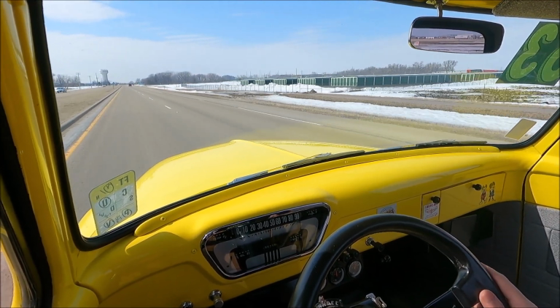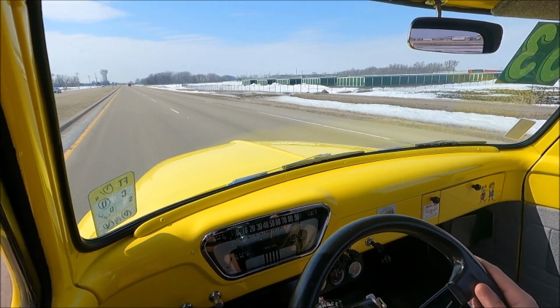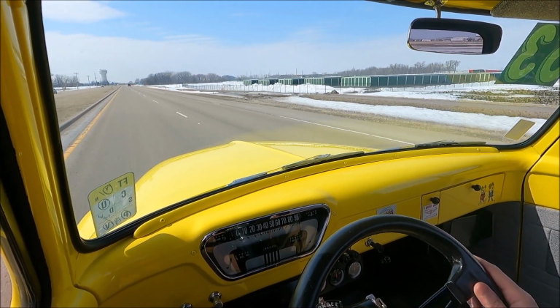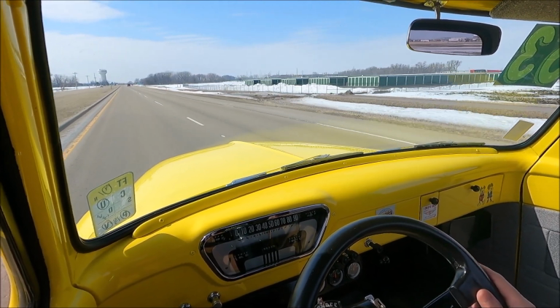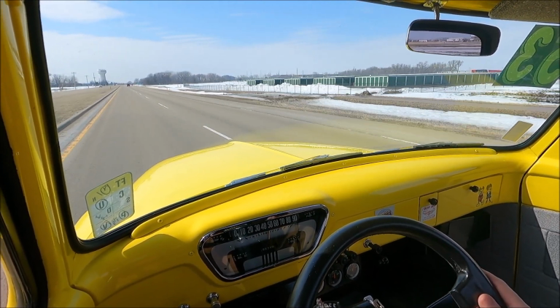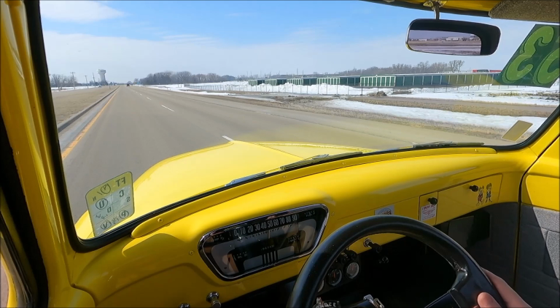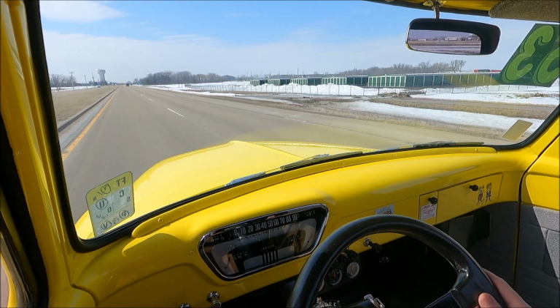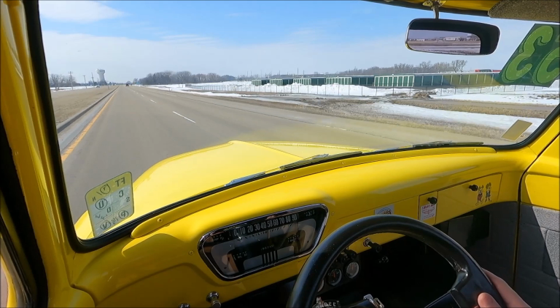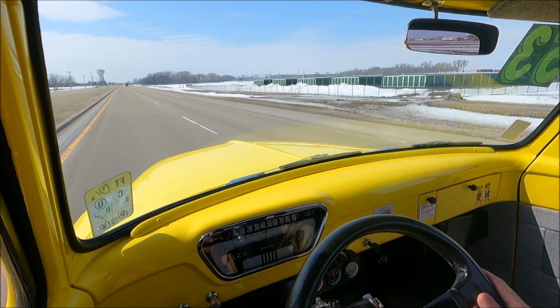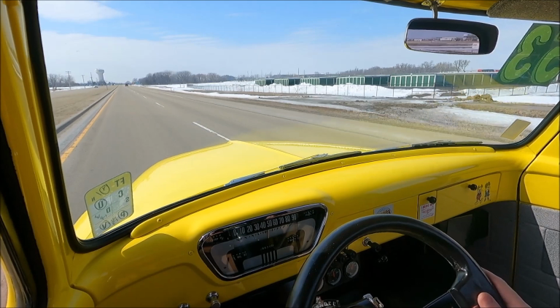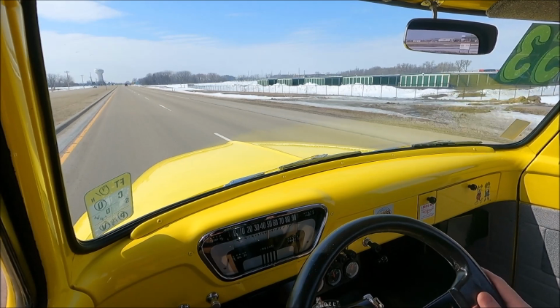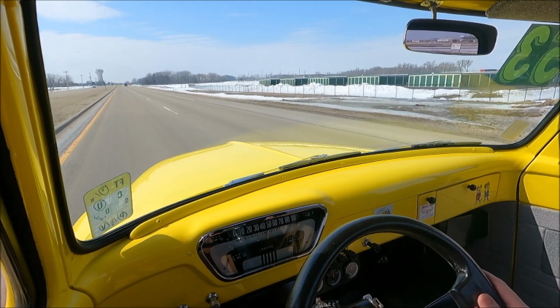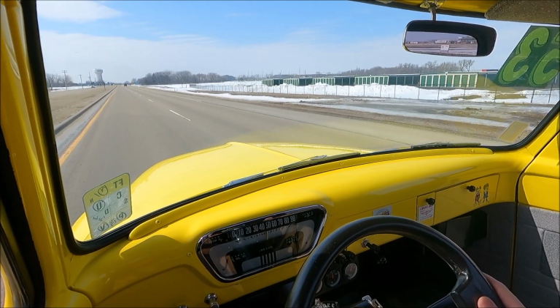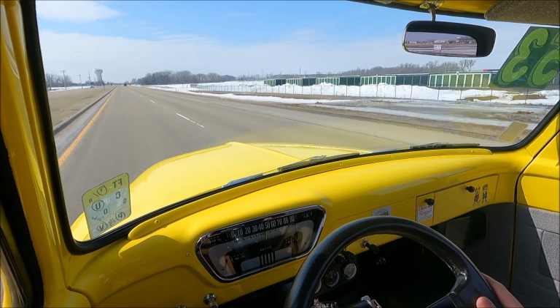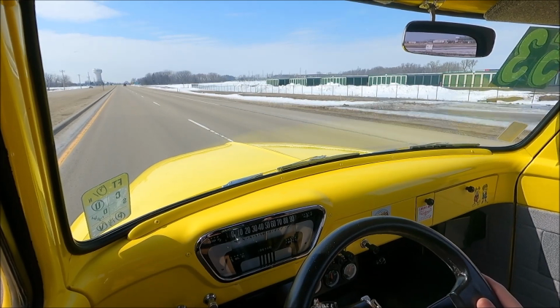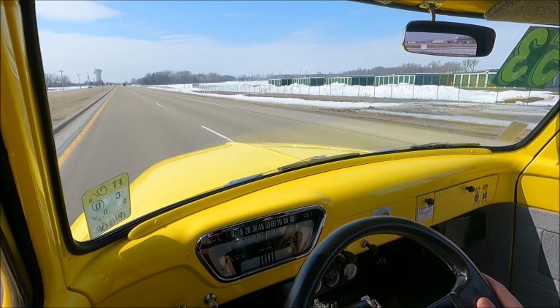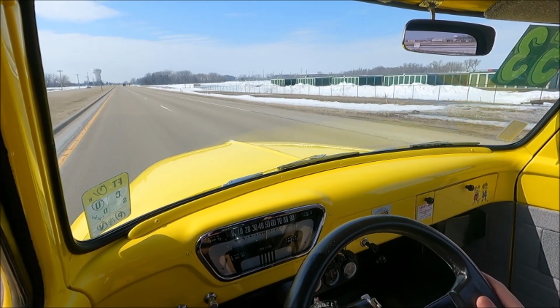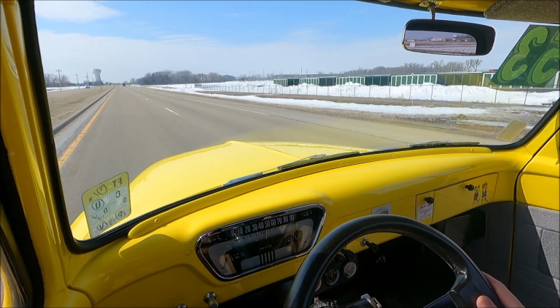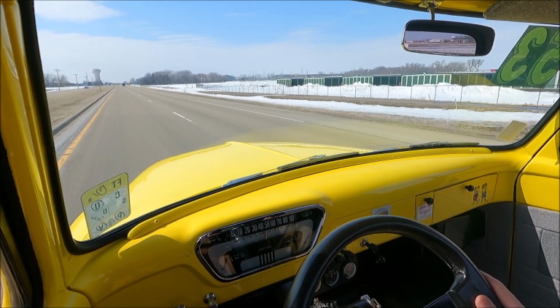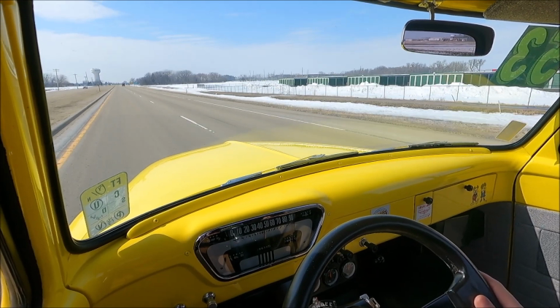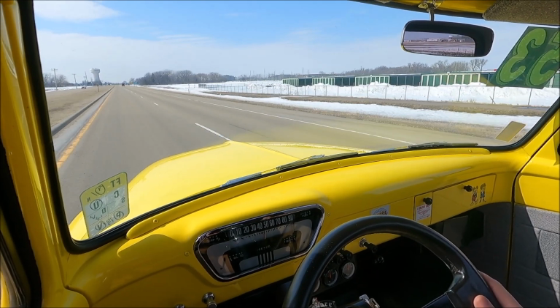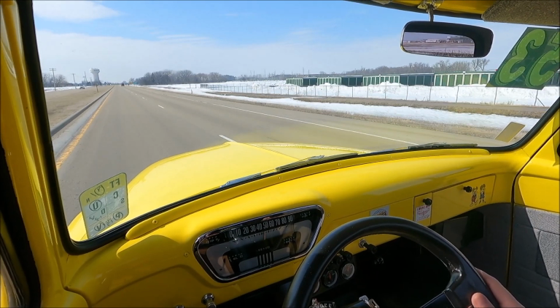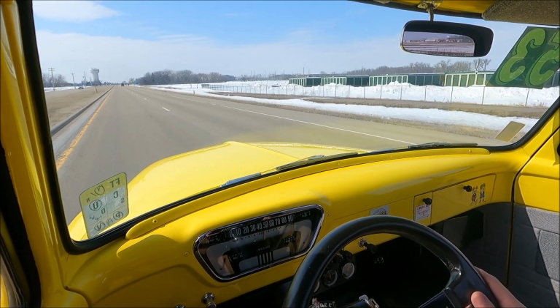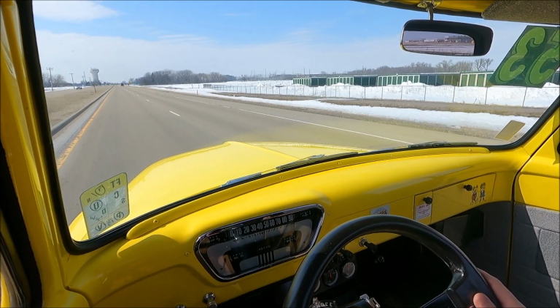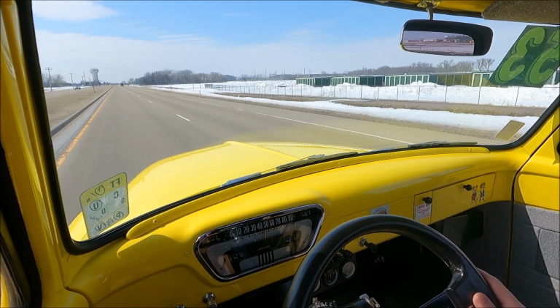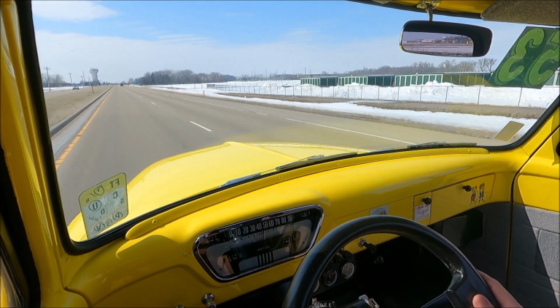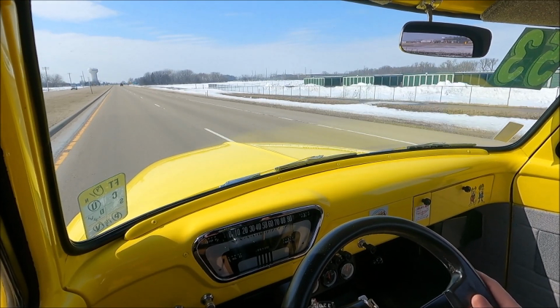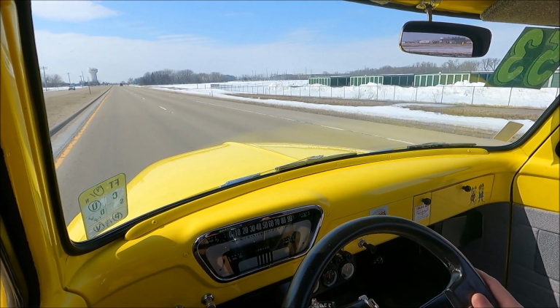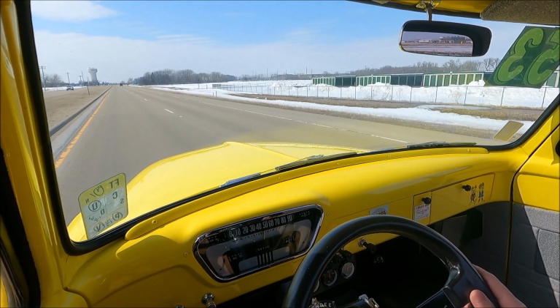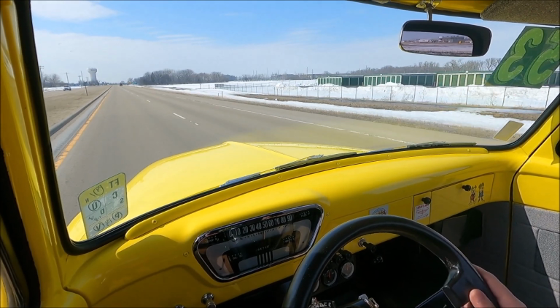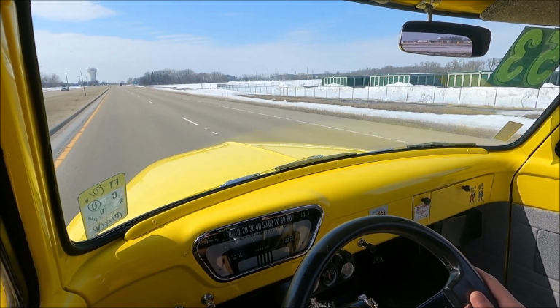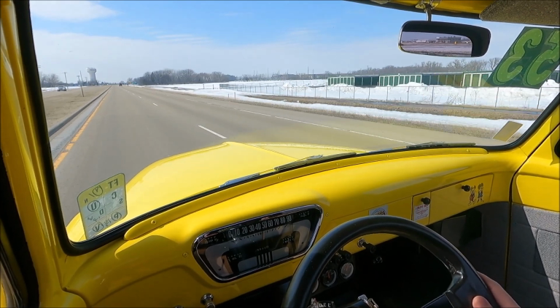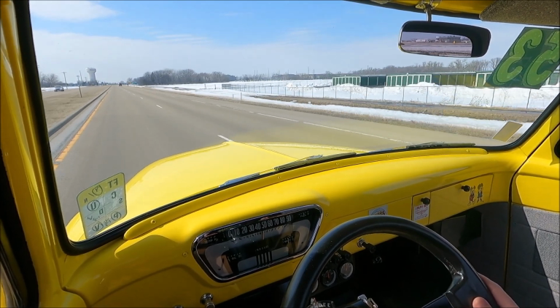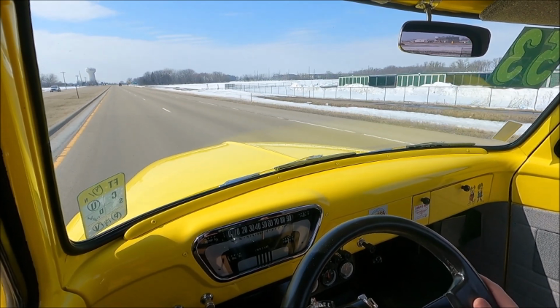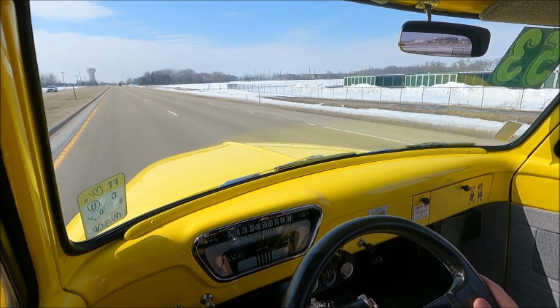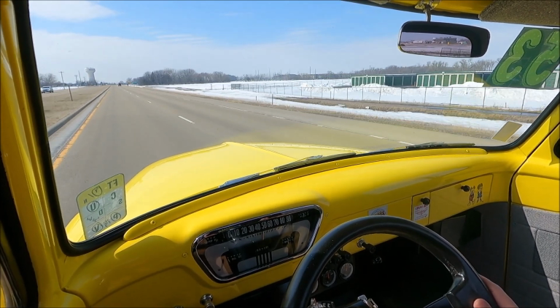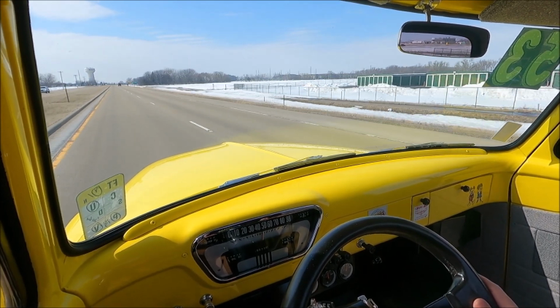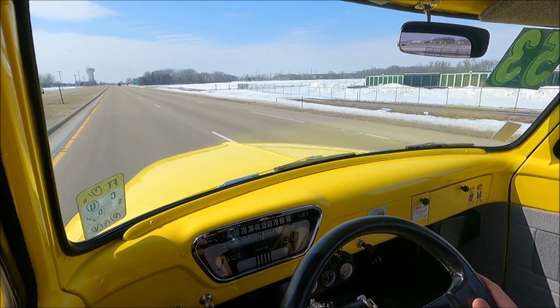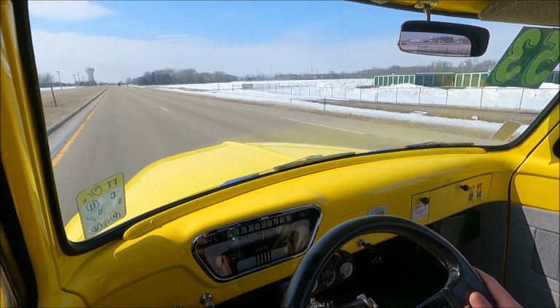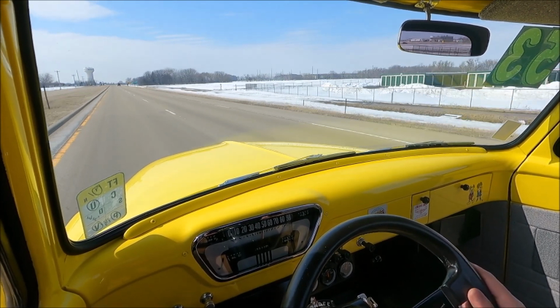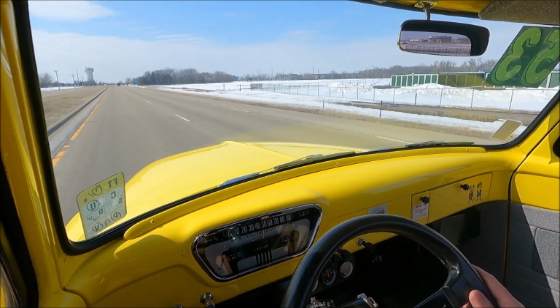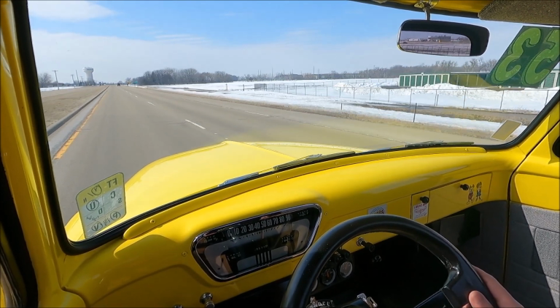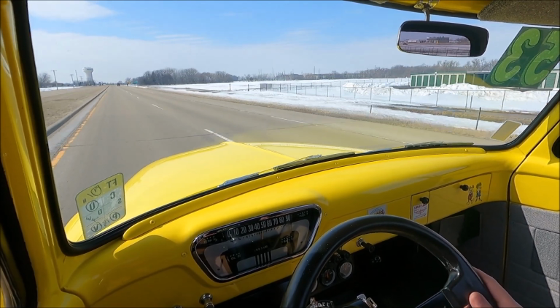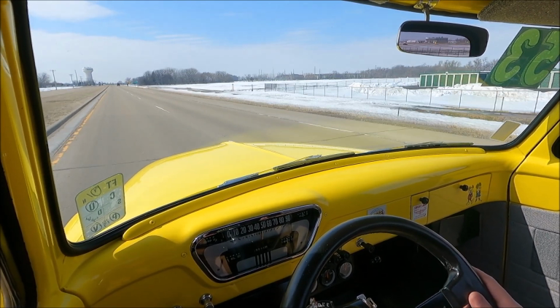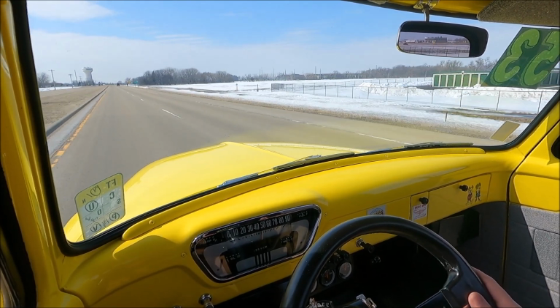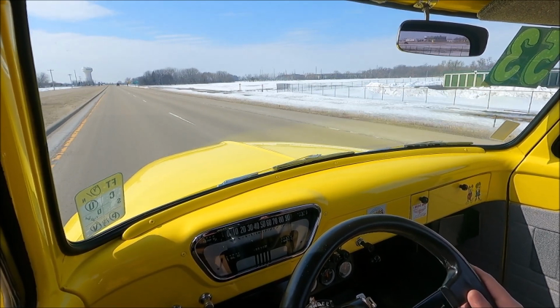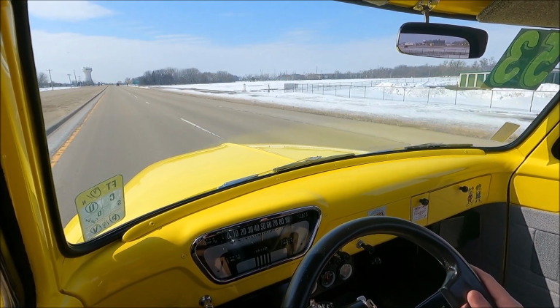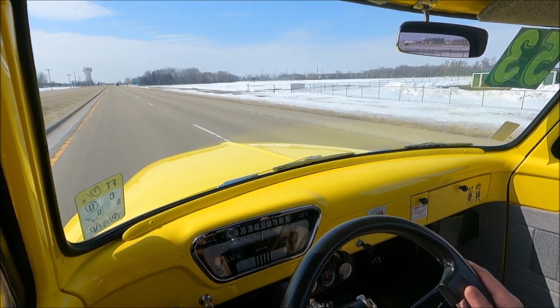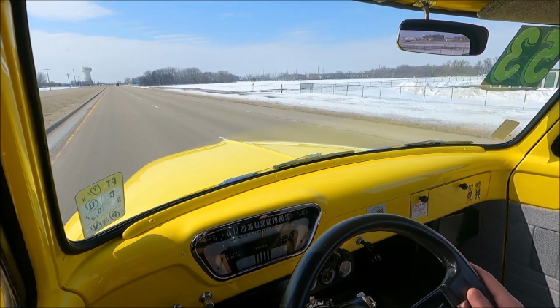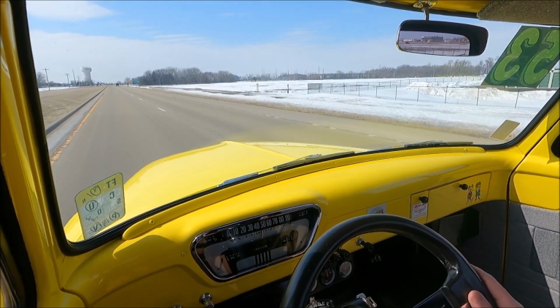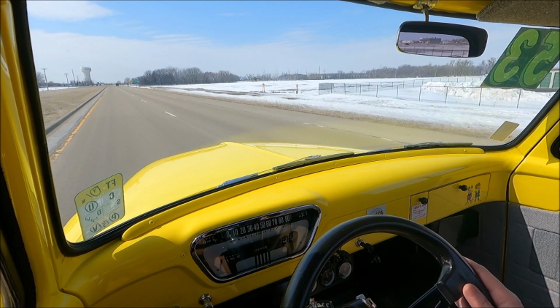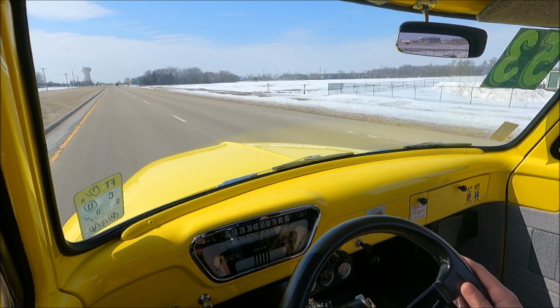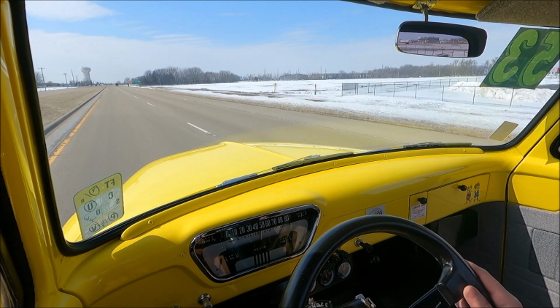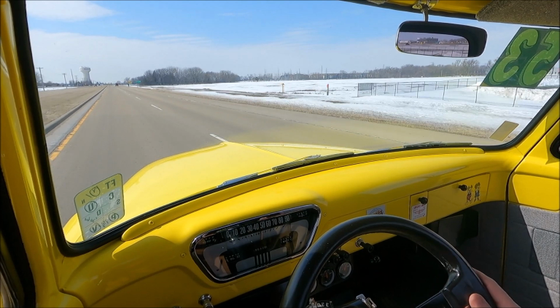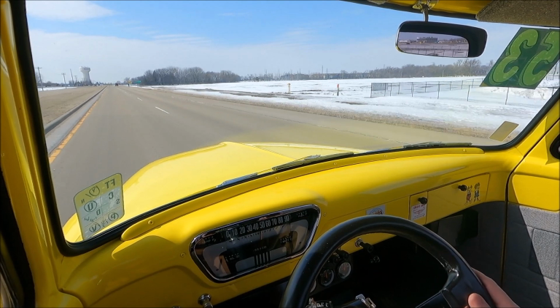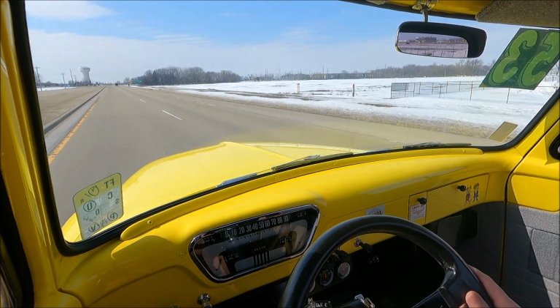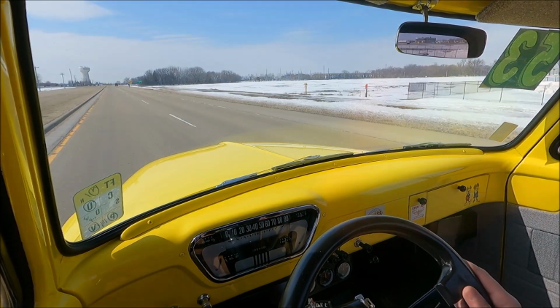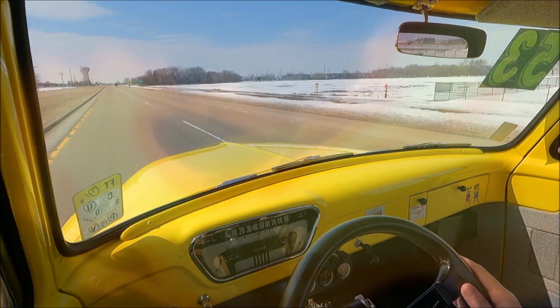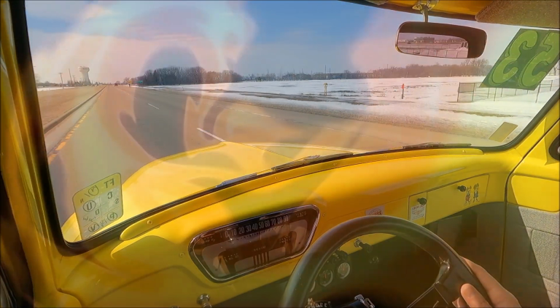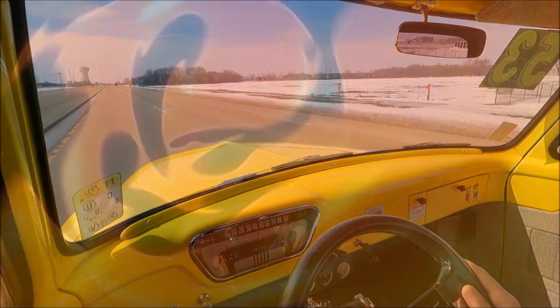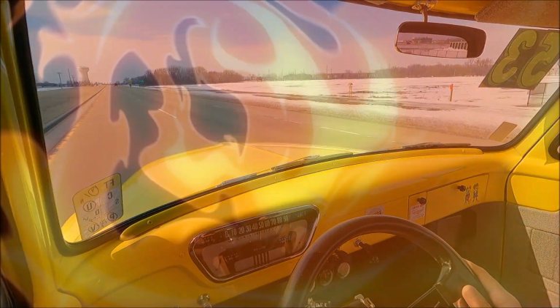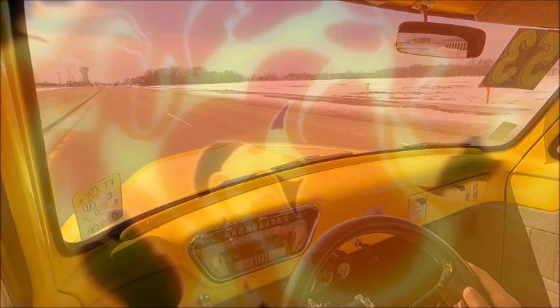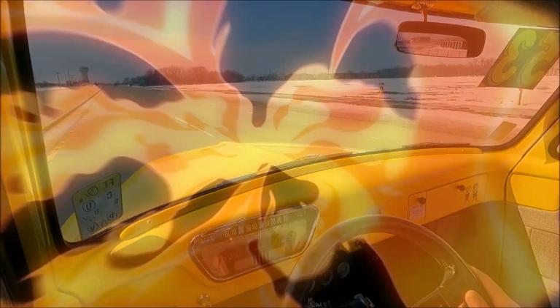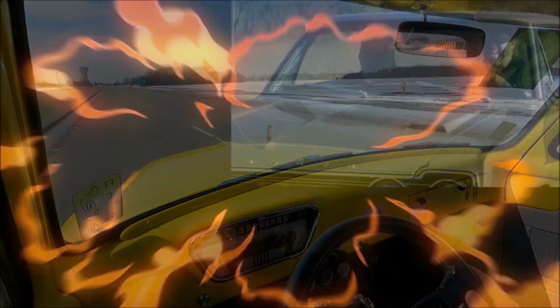Acceleration again good. Check out this 1953 Ford F100 on Unique Classic Cars dot com.